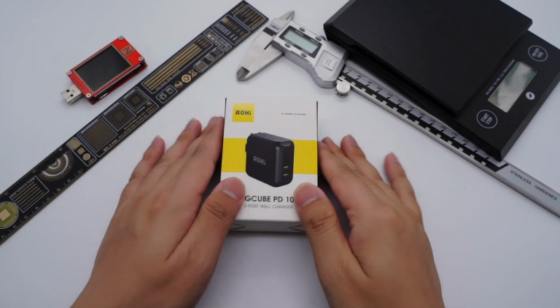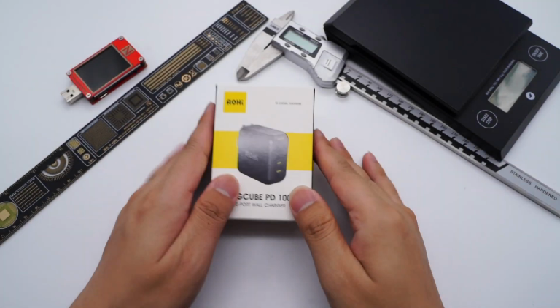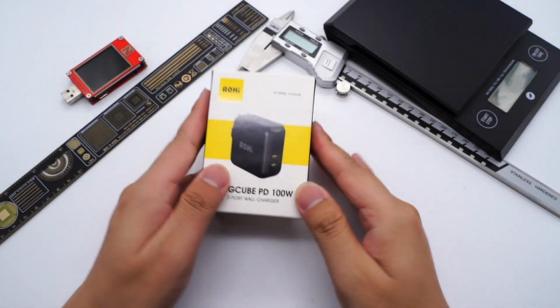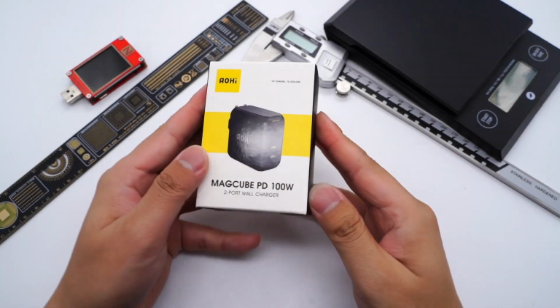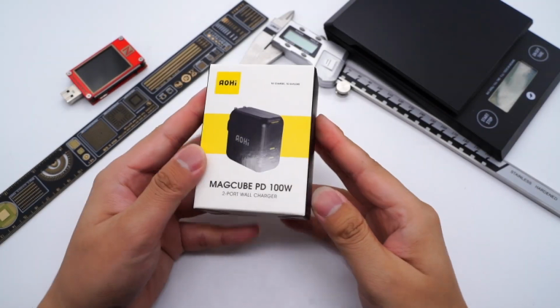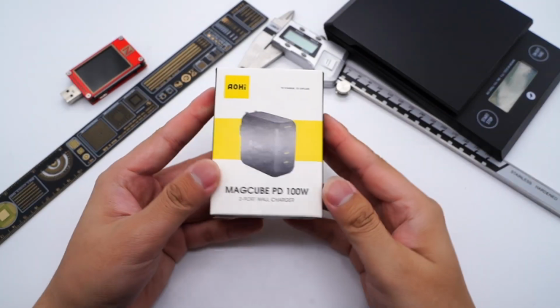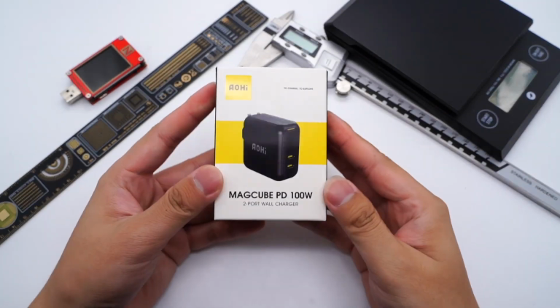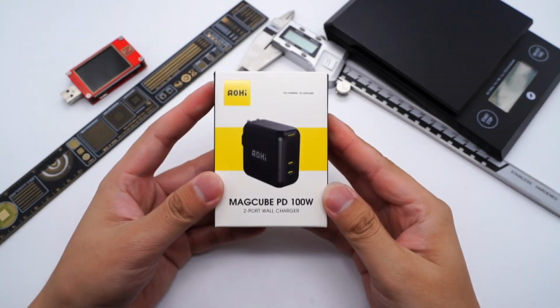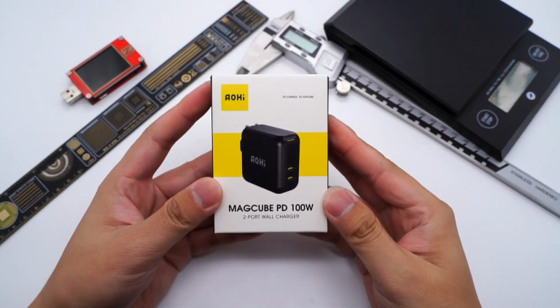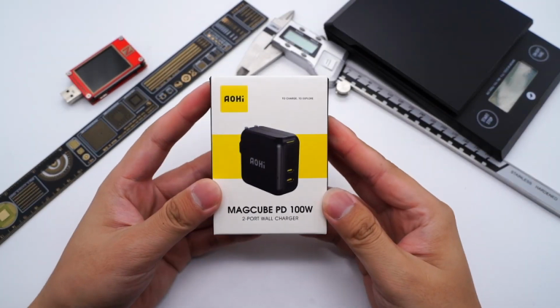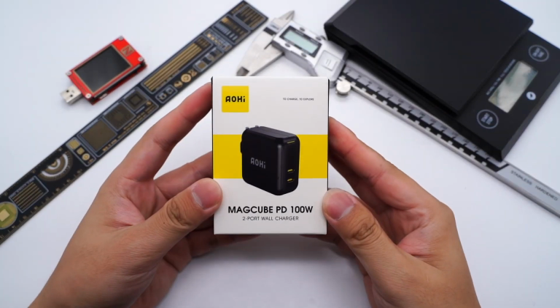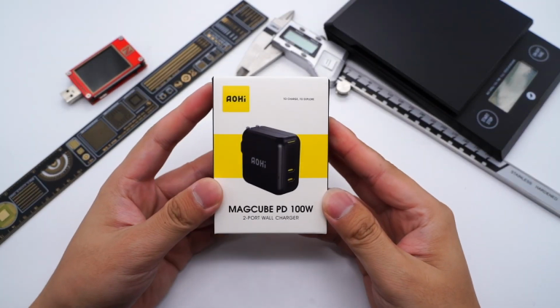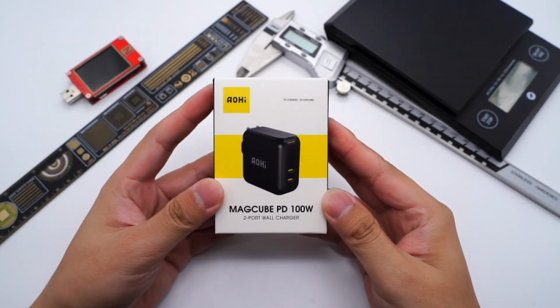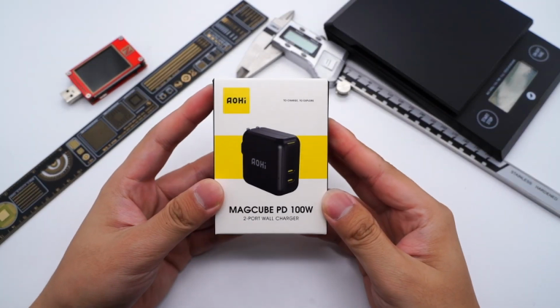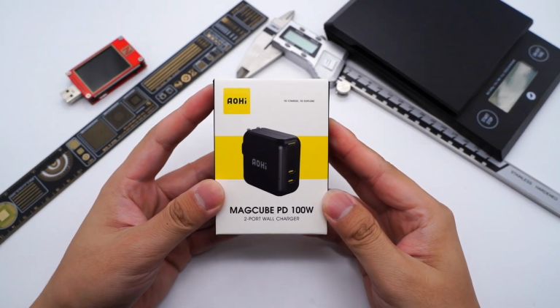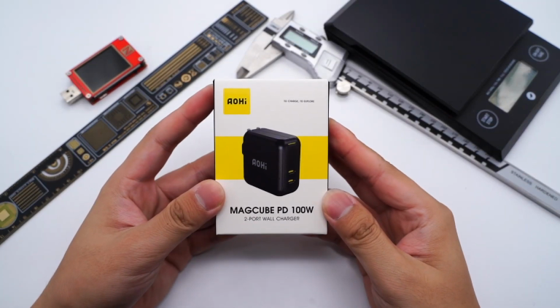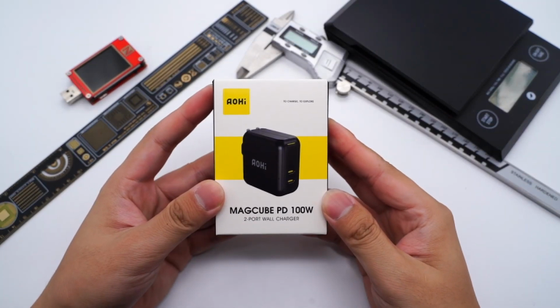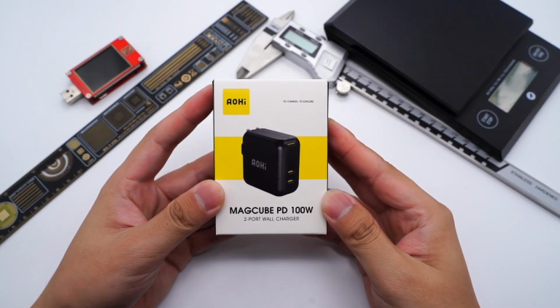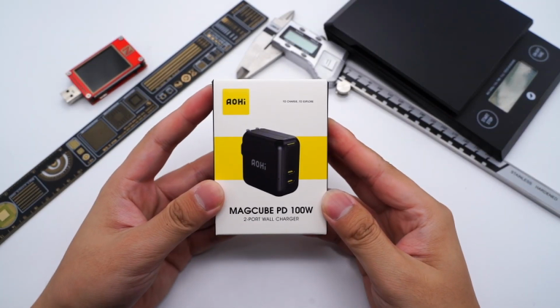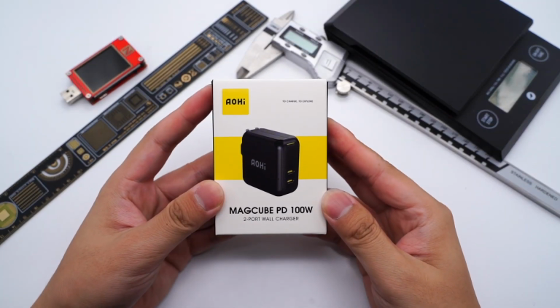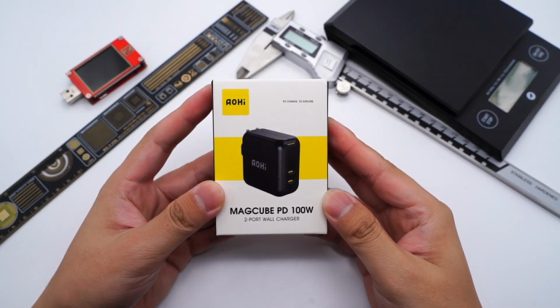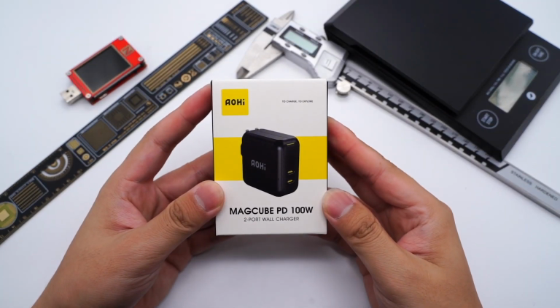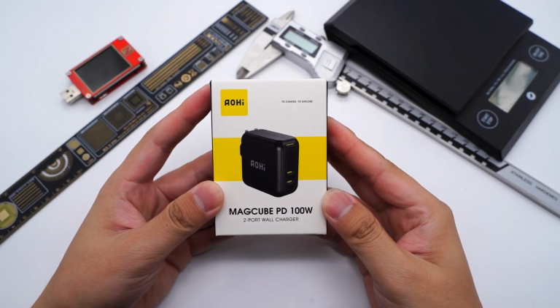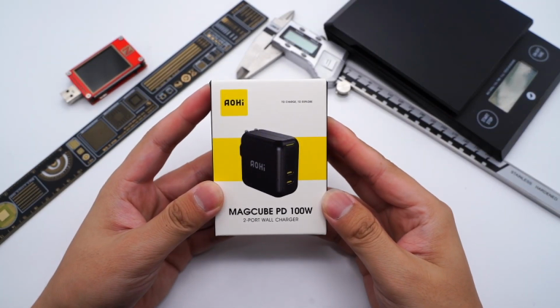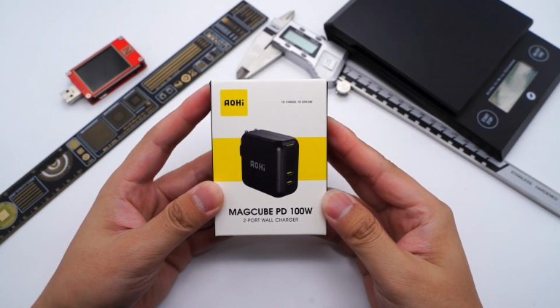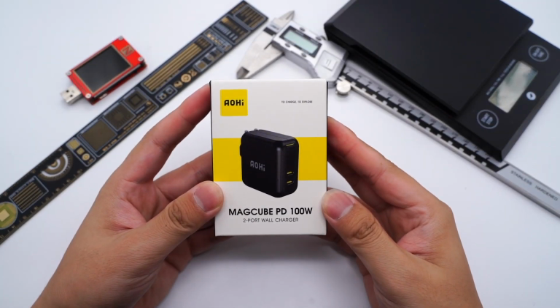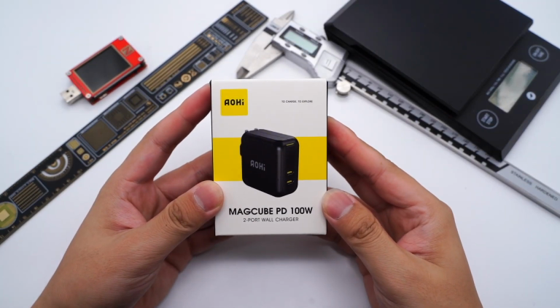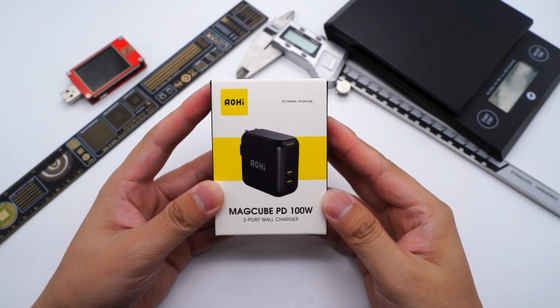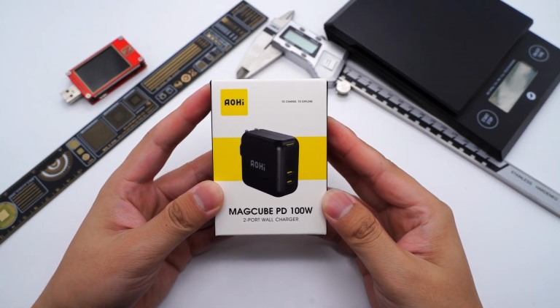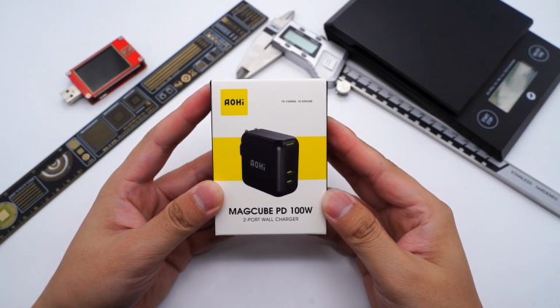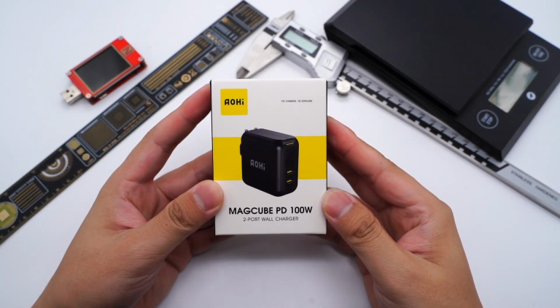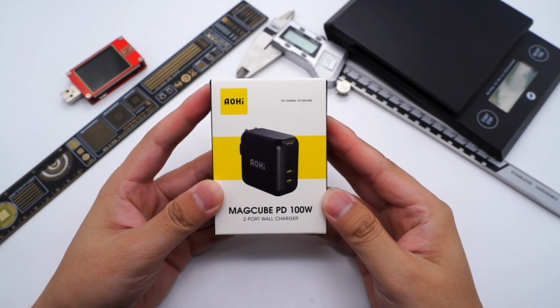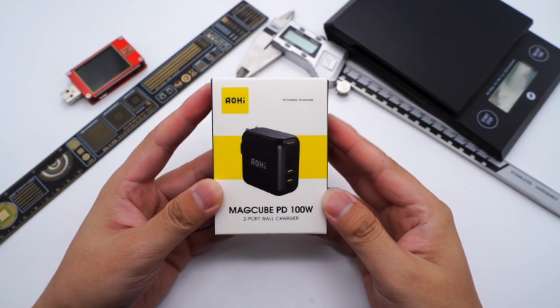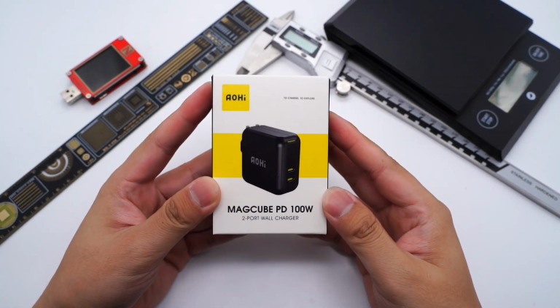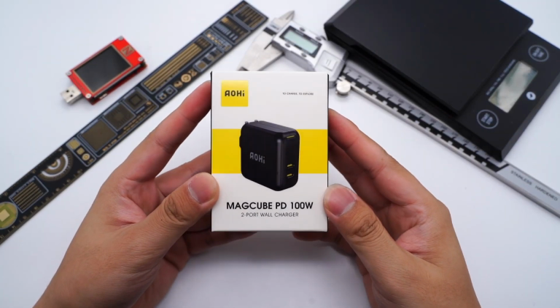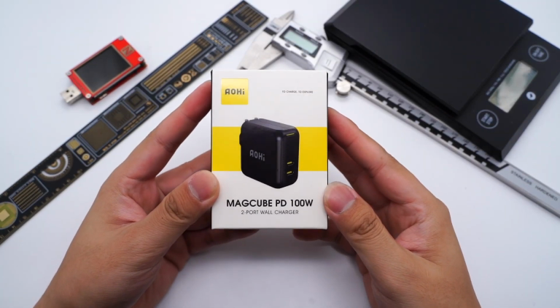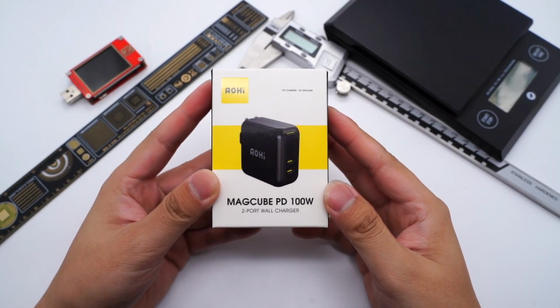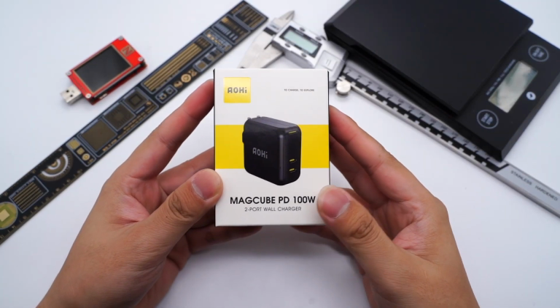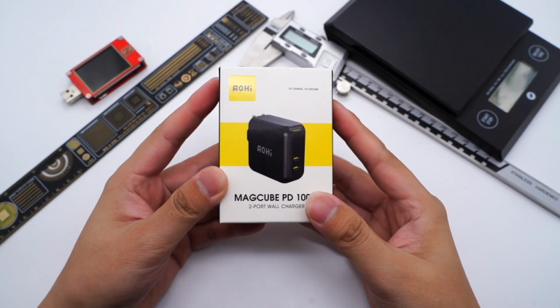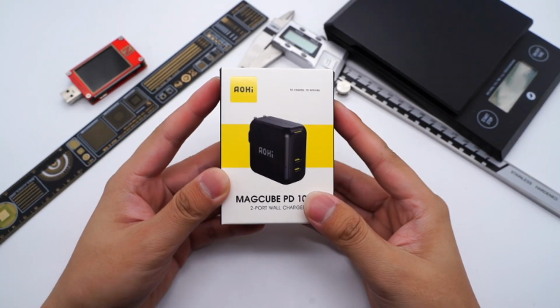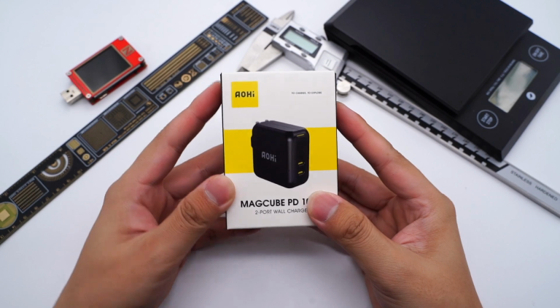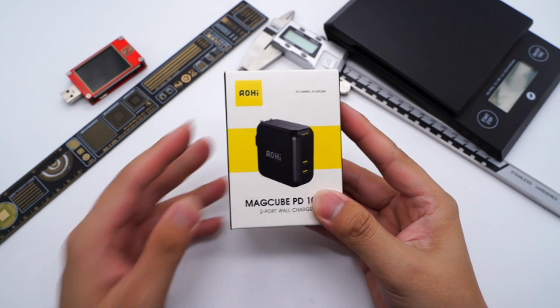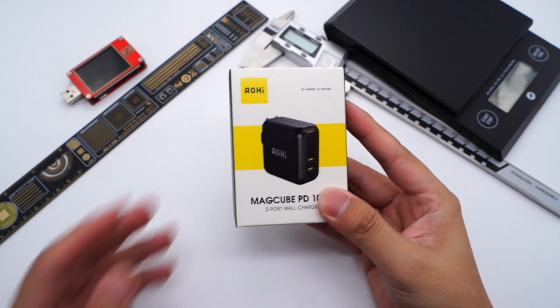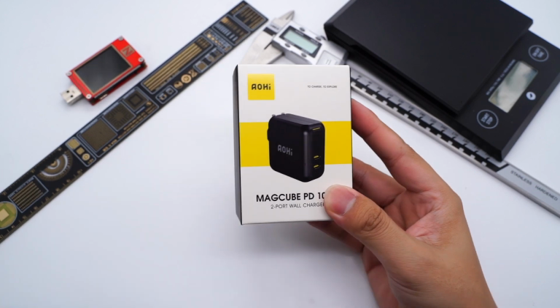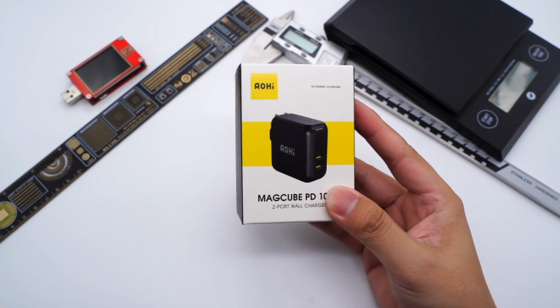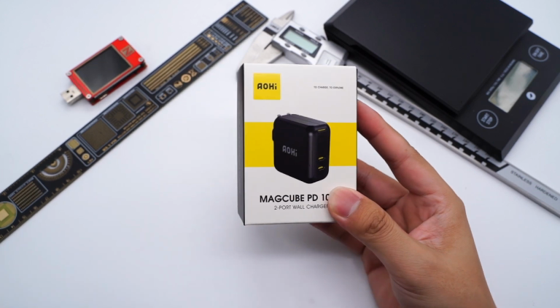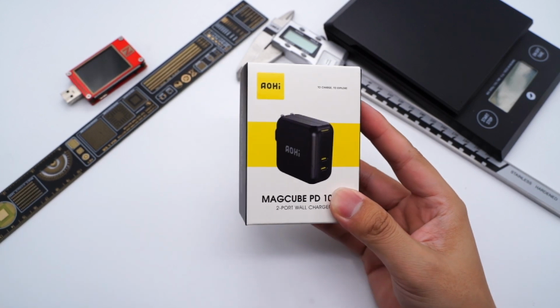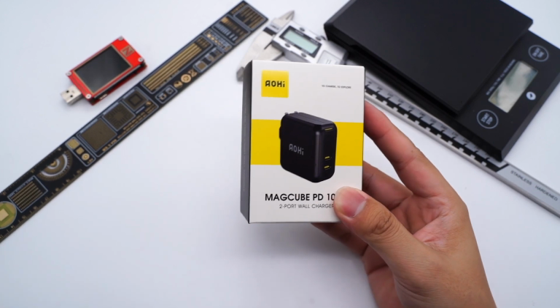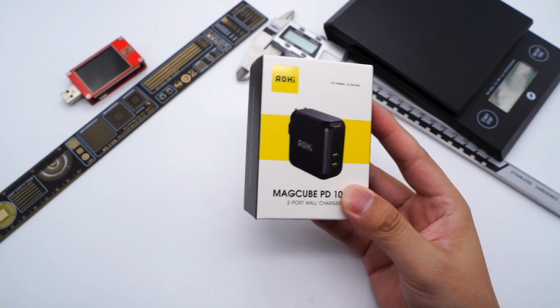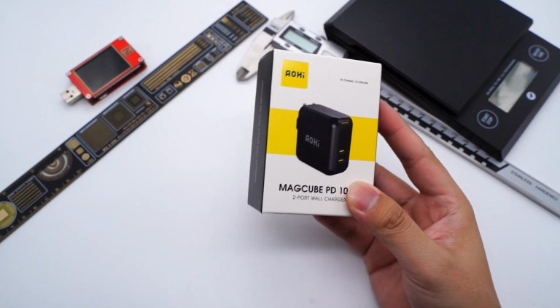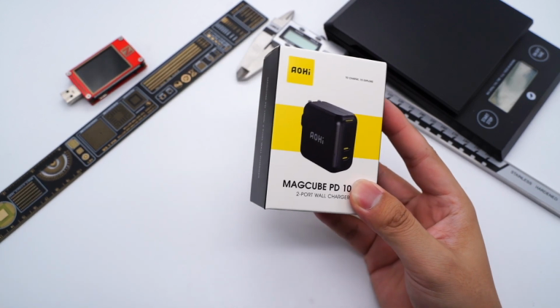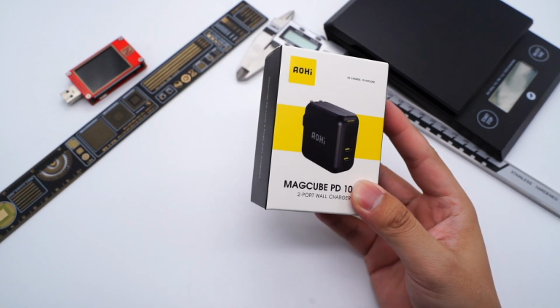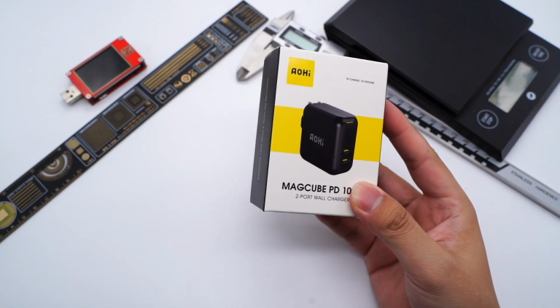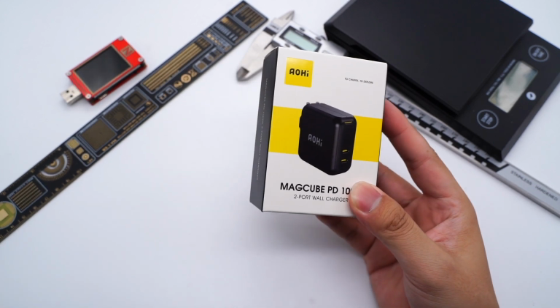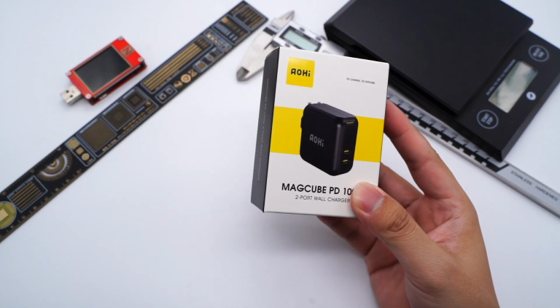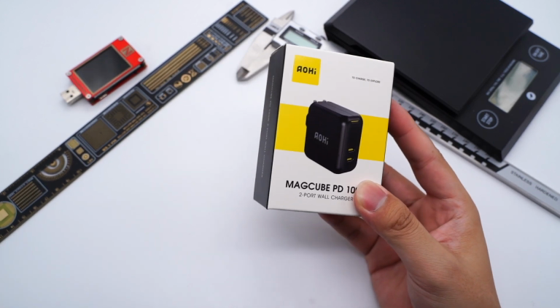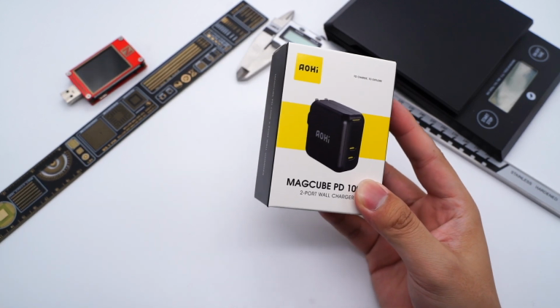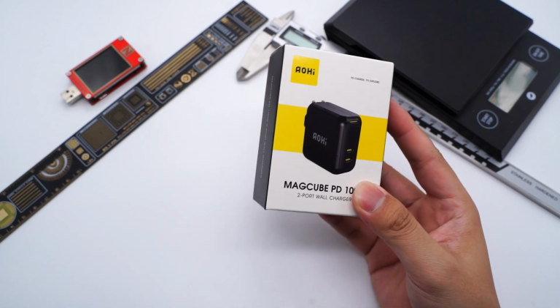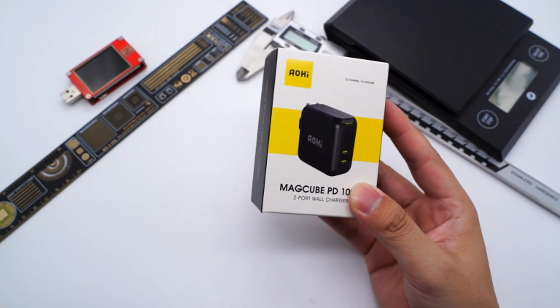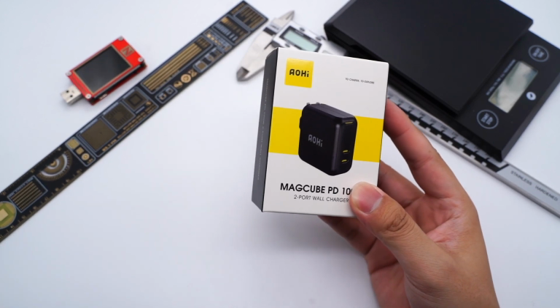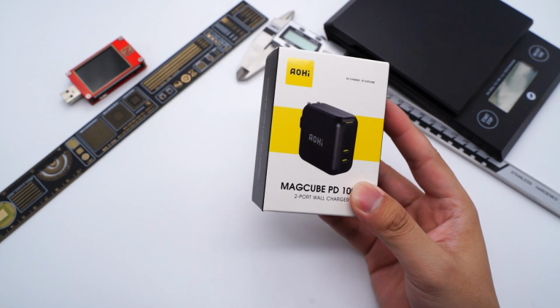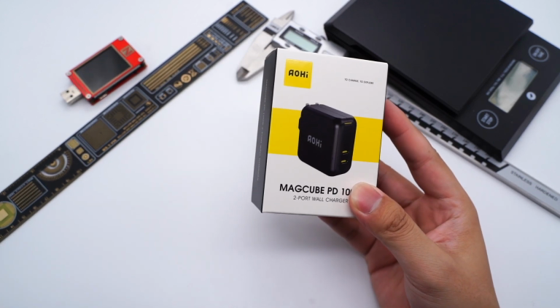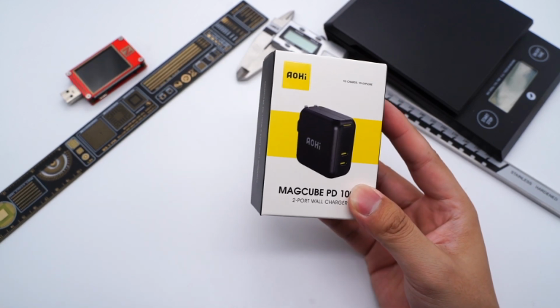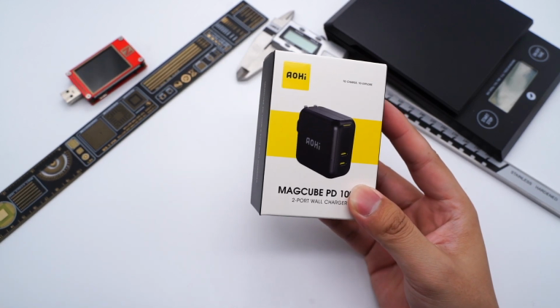Hi, guys. This is ChargerLab. Today, we will tear down a 100W dual USB-C GAN charger from Ojai.